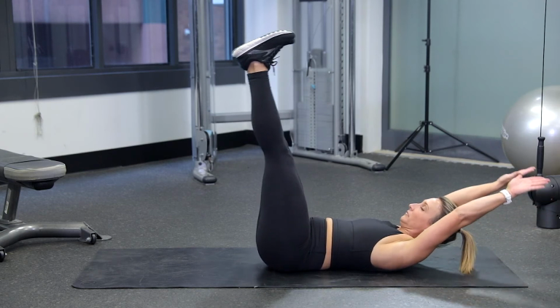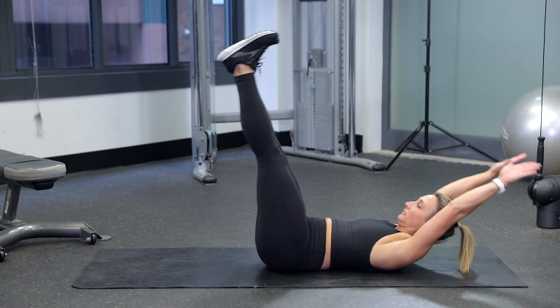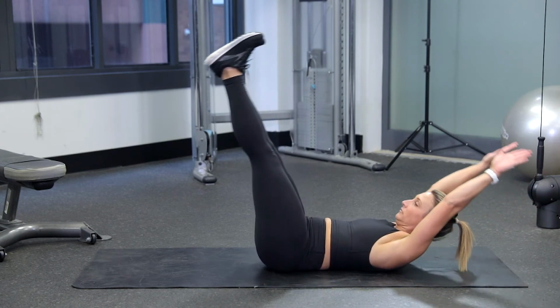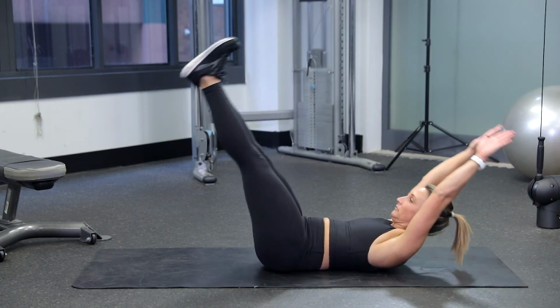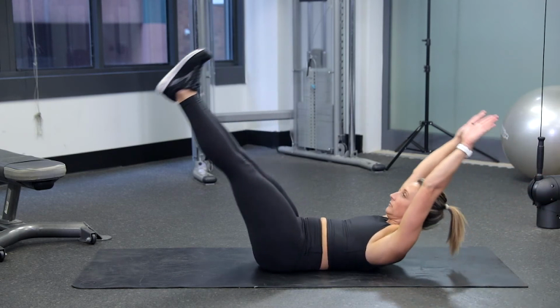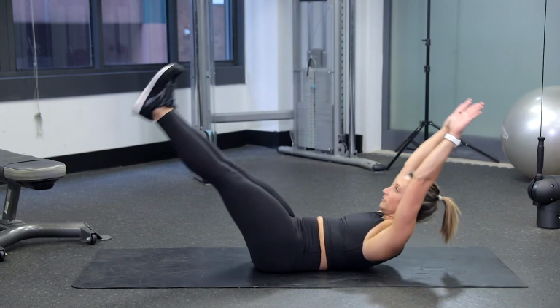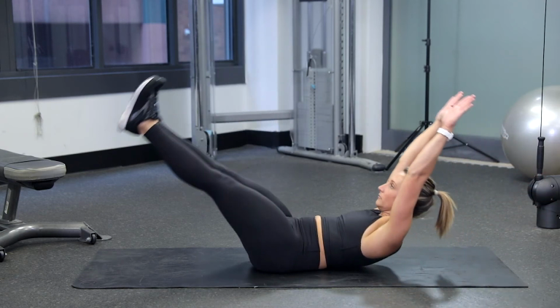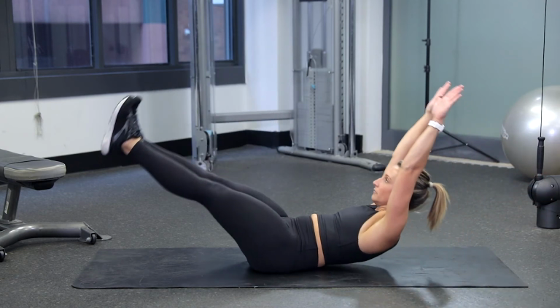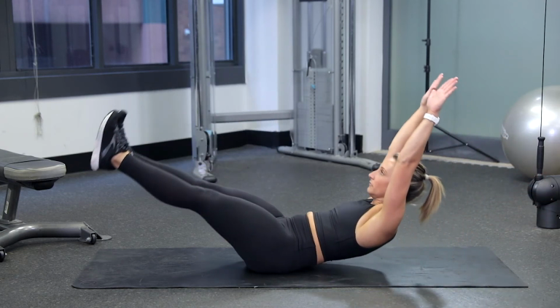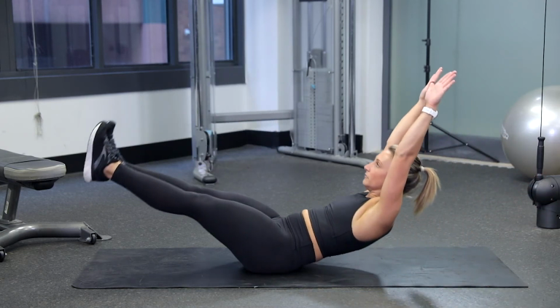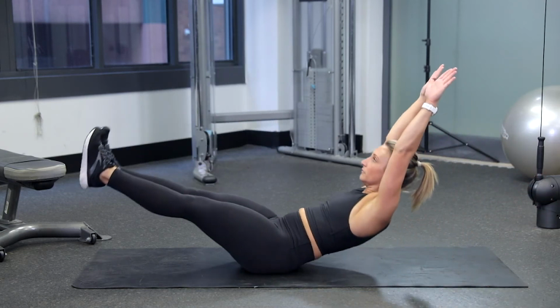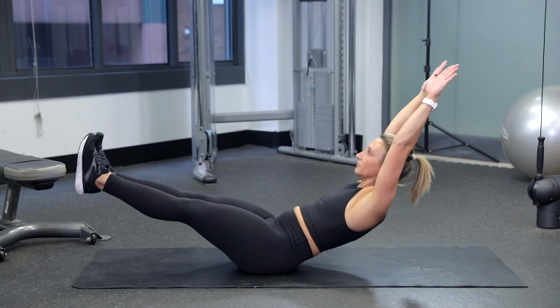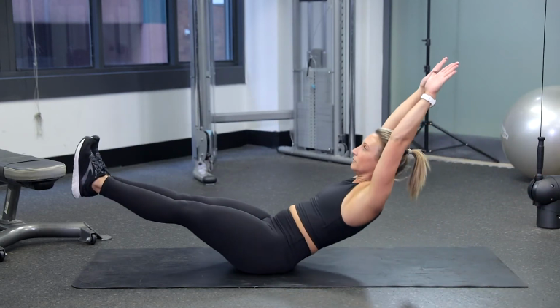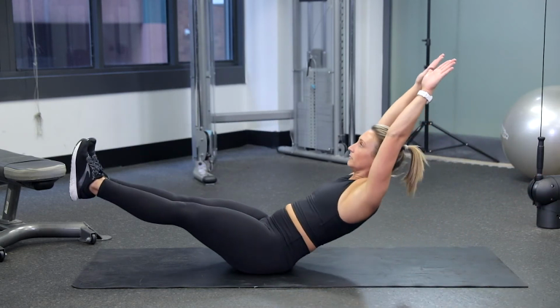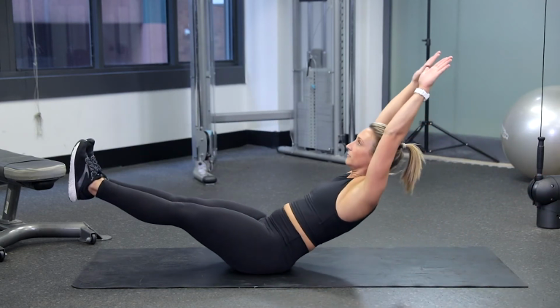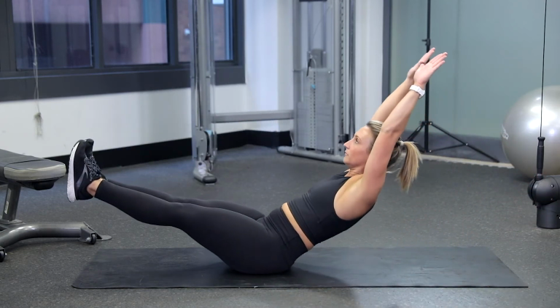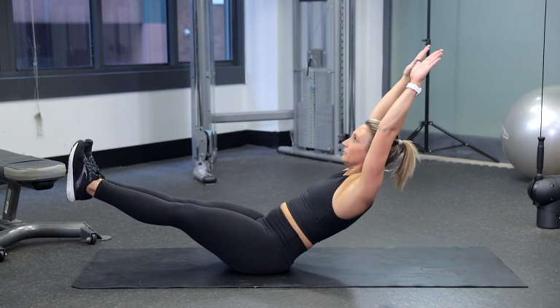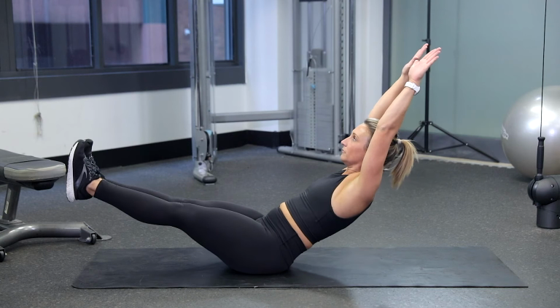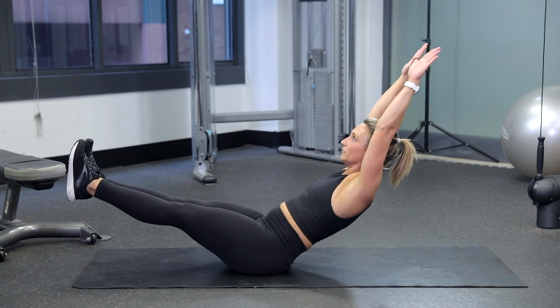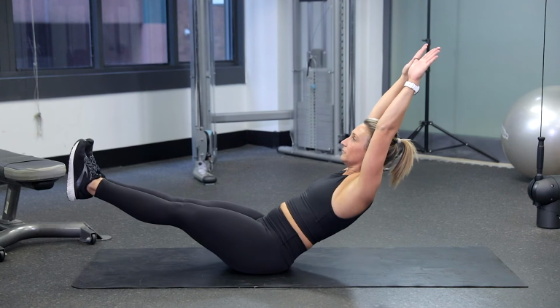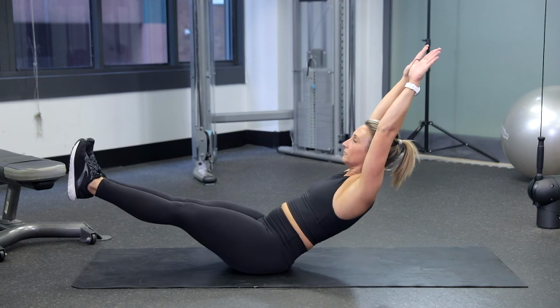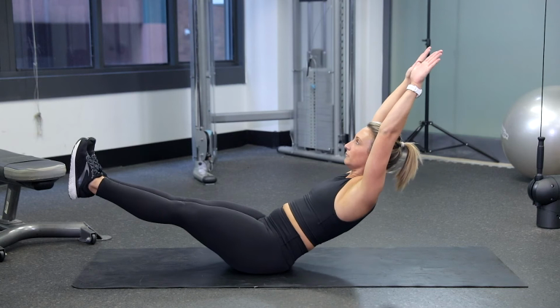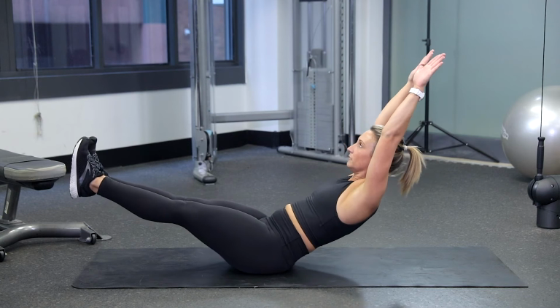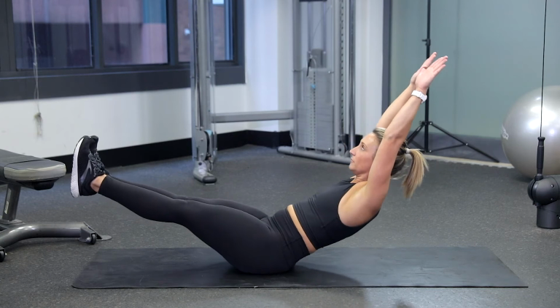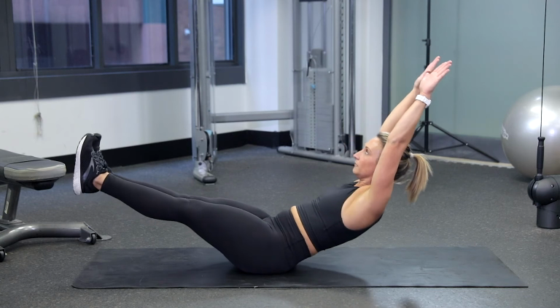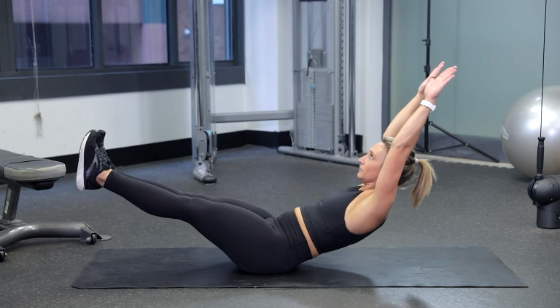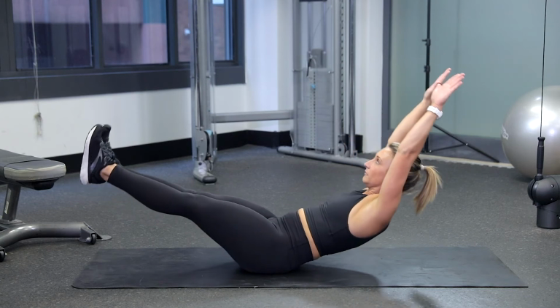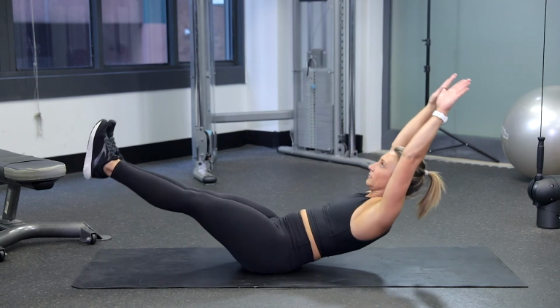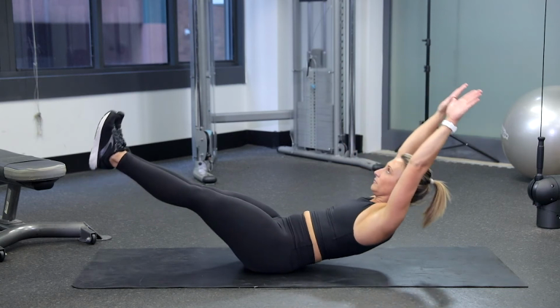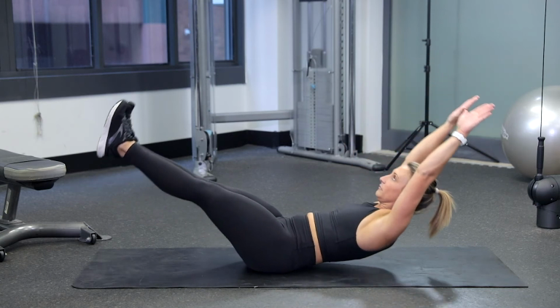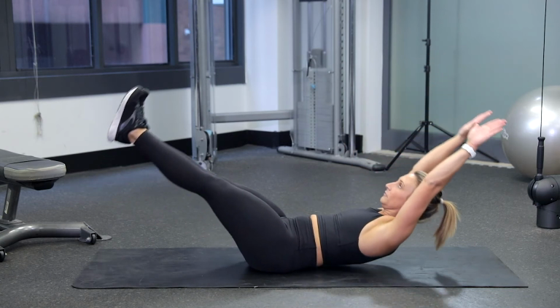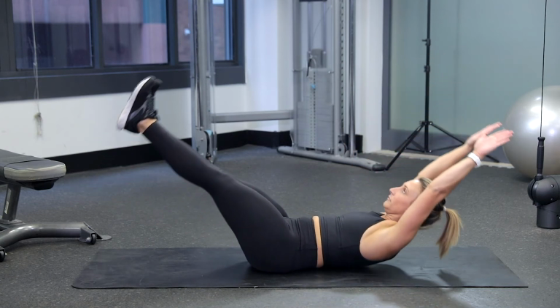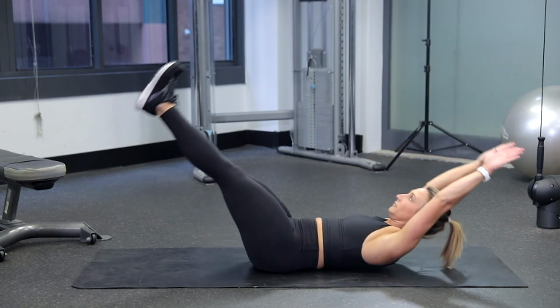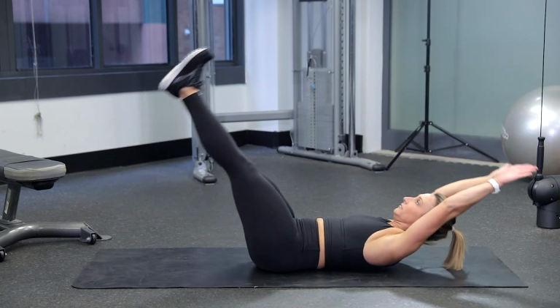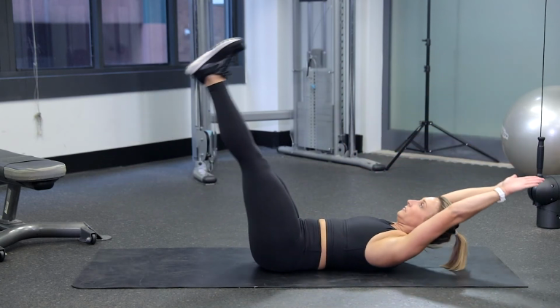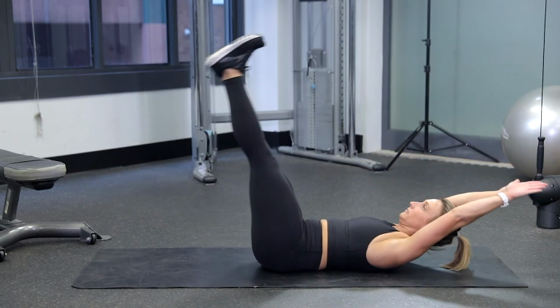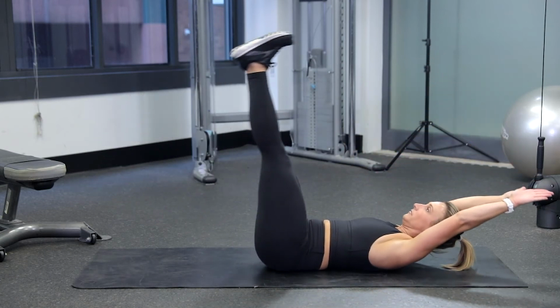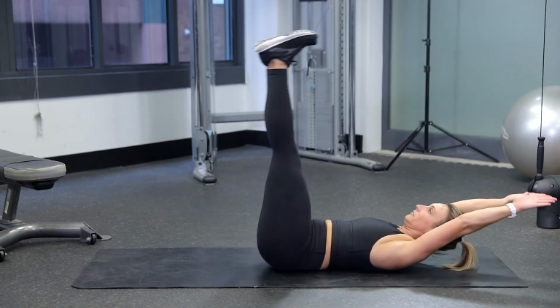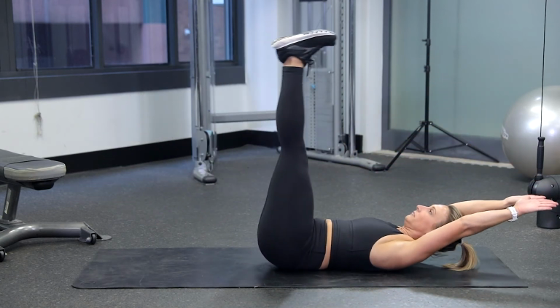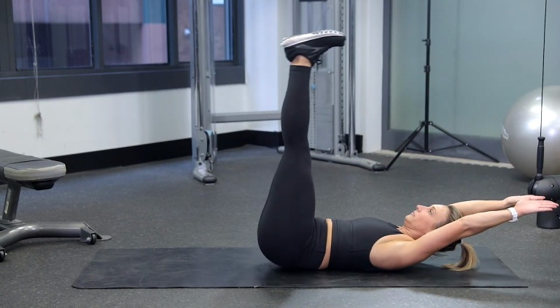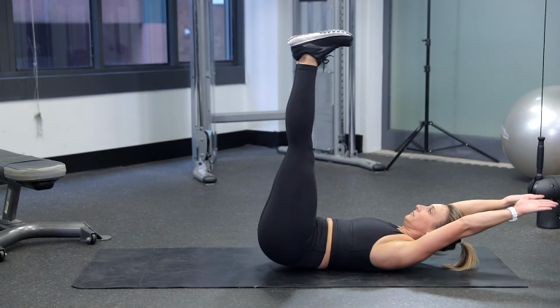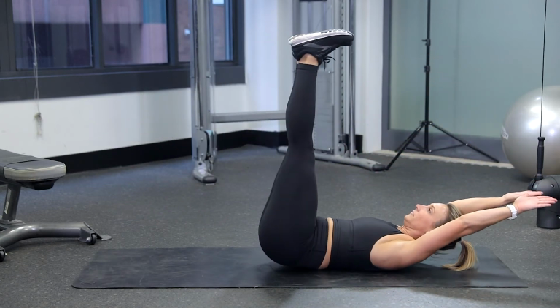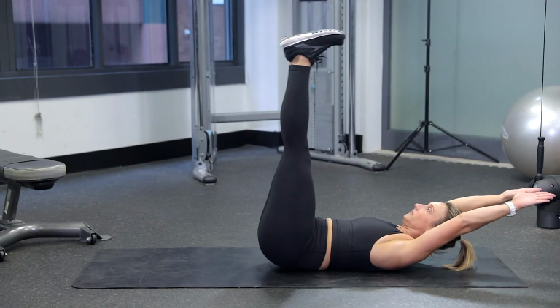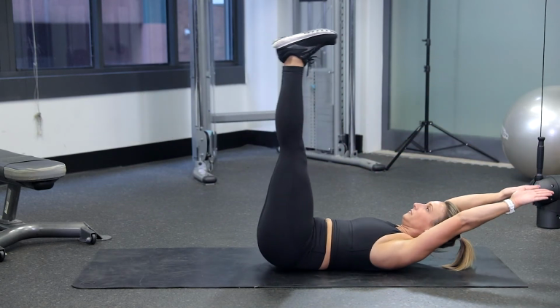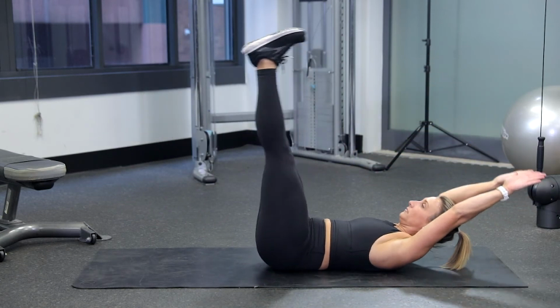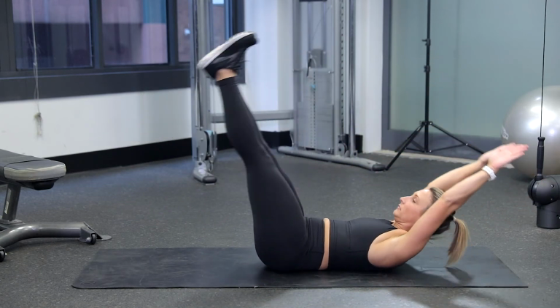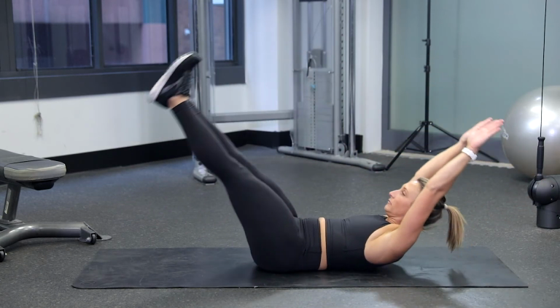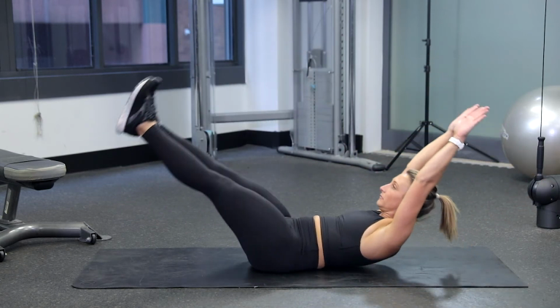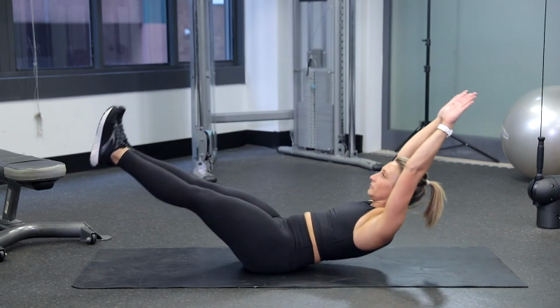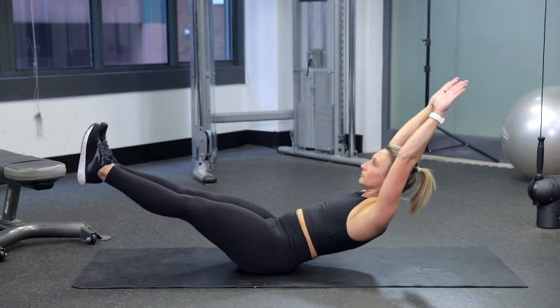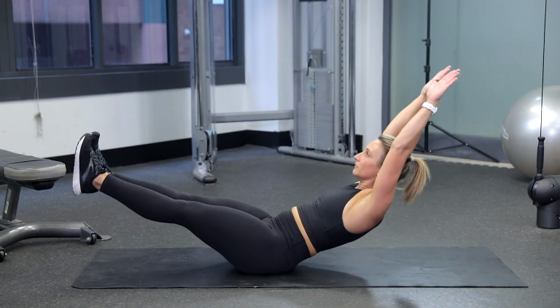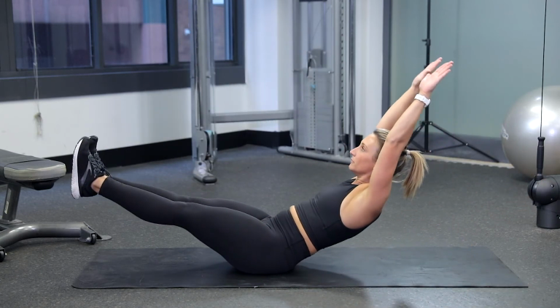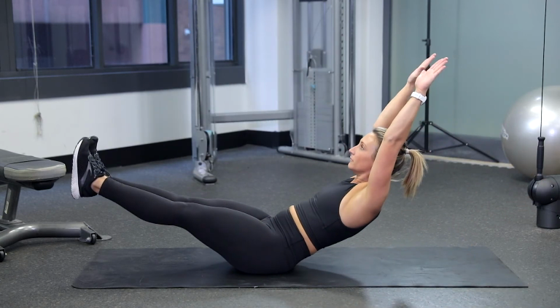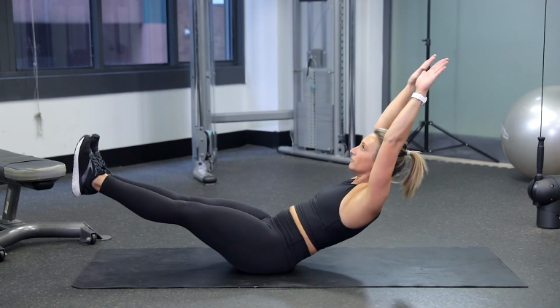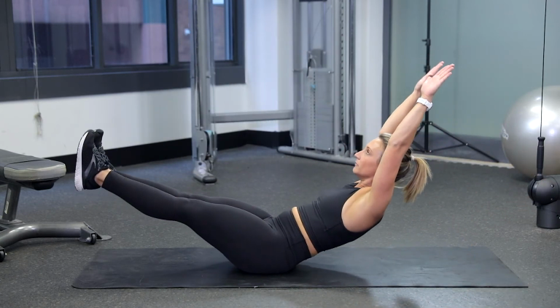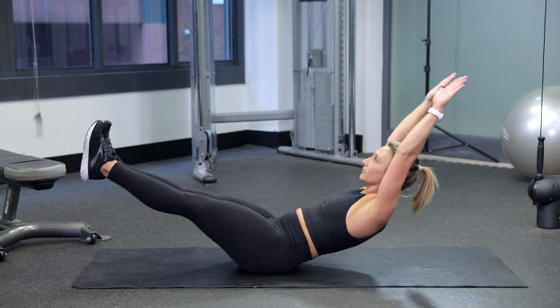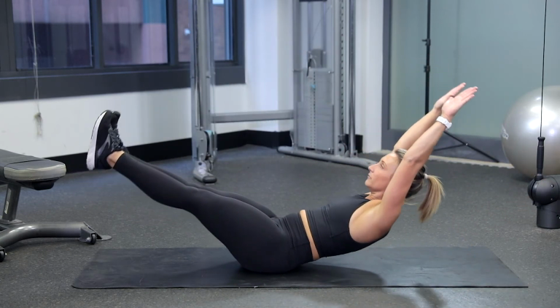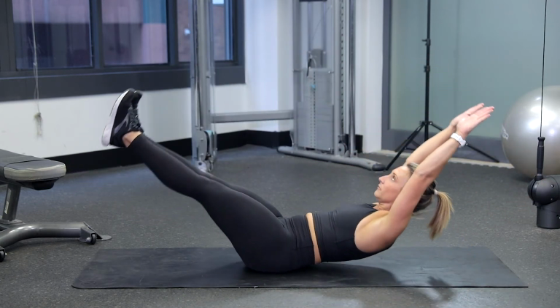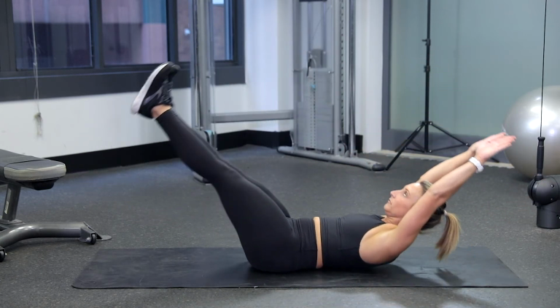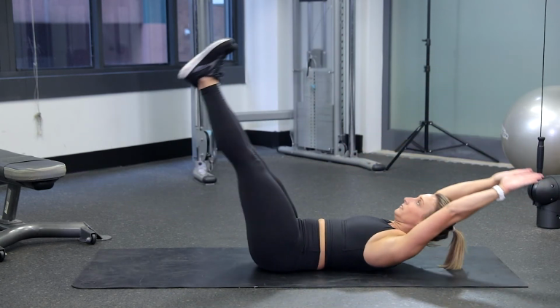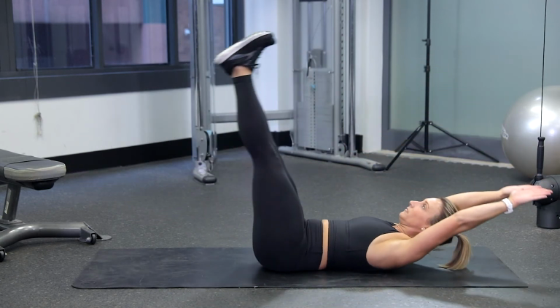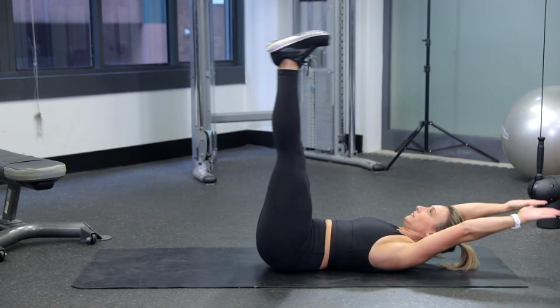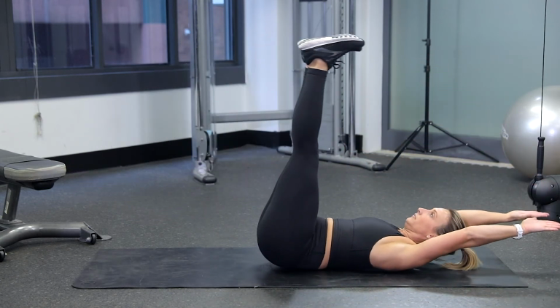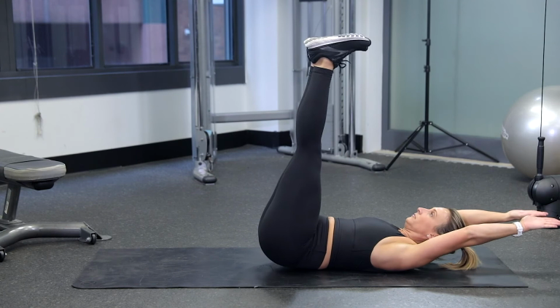Roll up to a seated position, keeping your legs up off the floor. Roll back down one vertebrae at a time, and repeat this exercise.